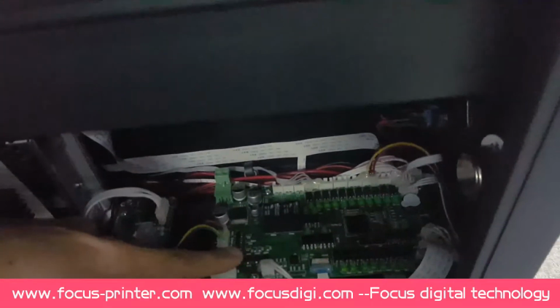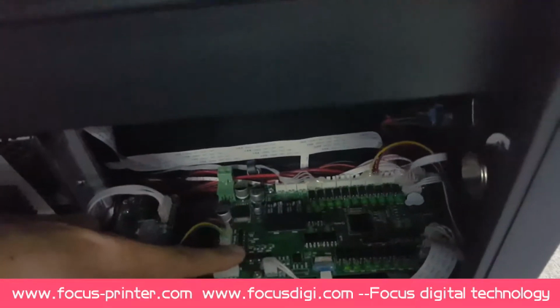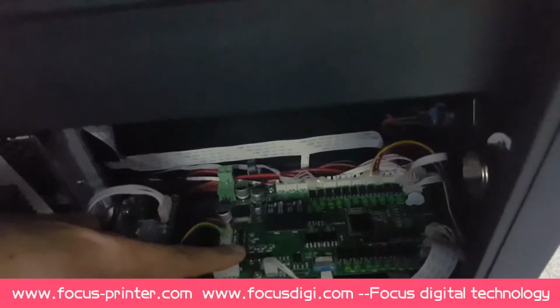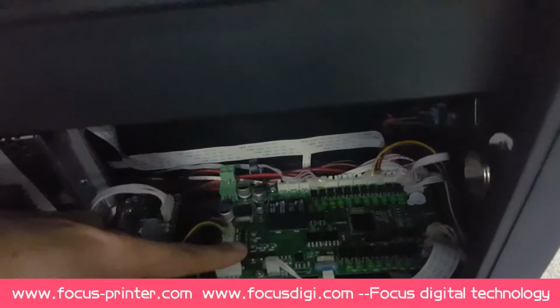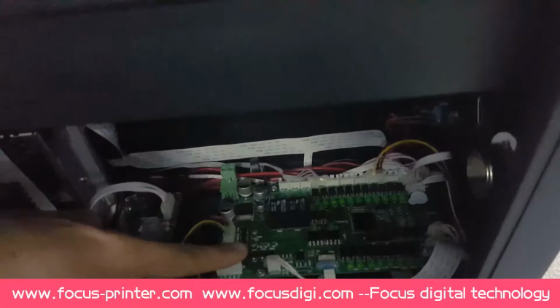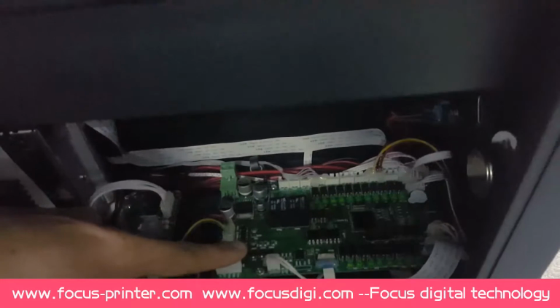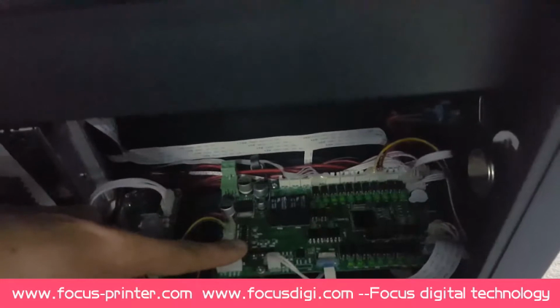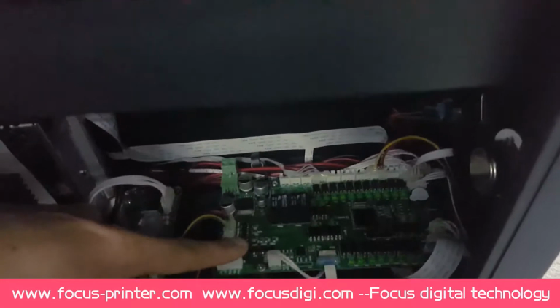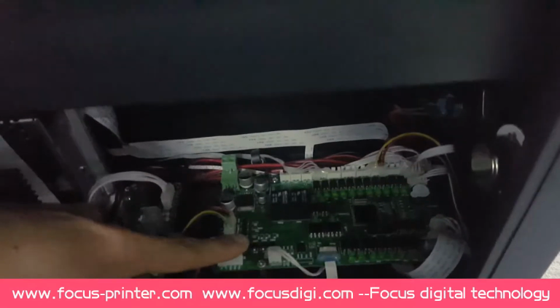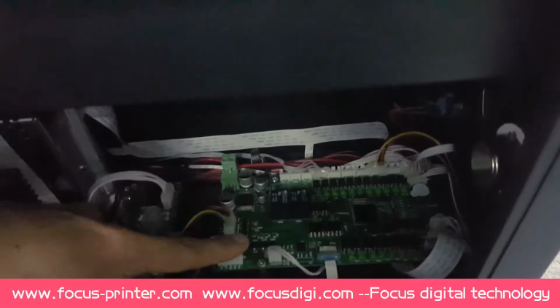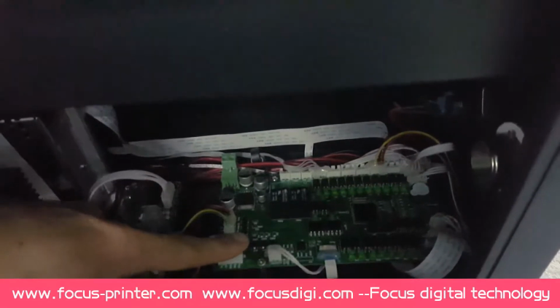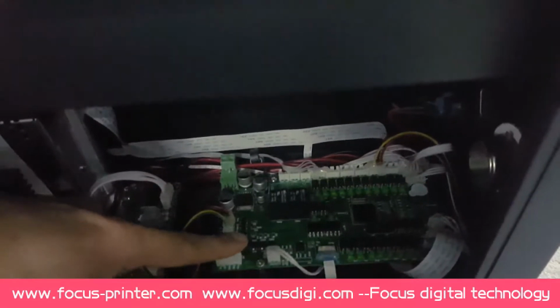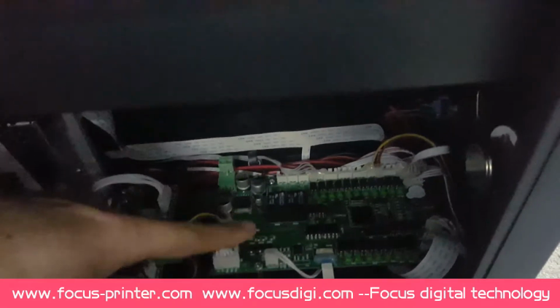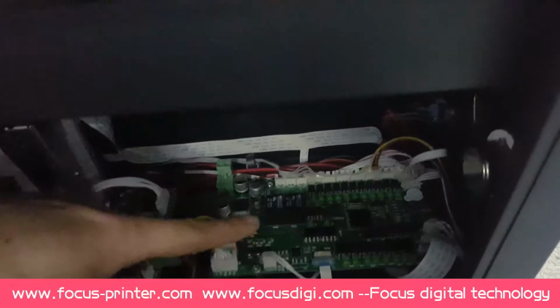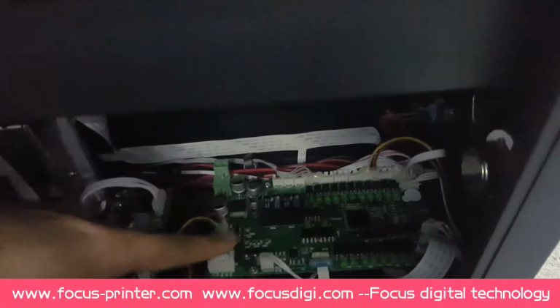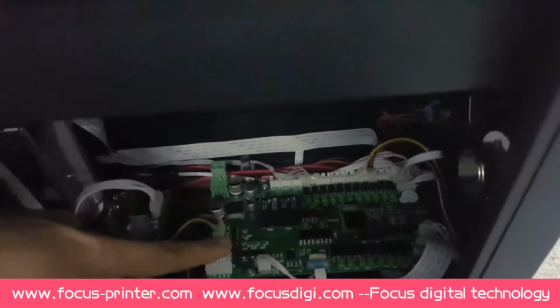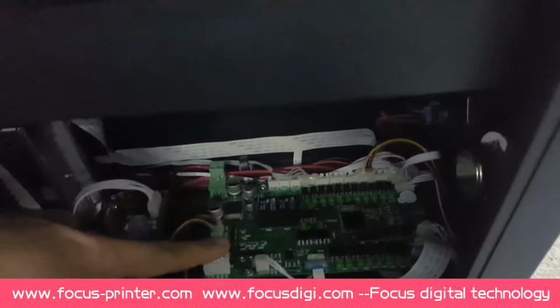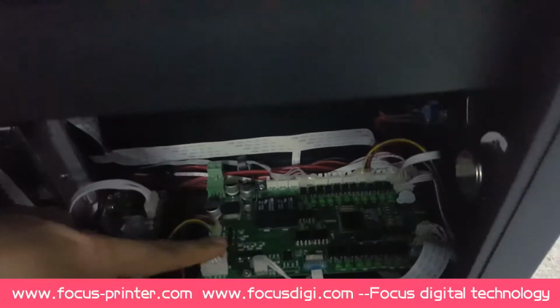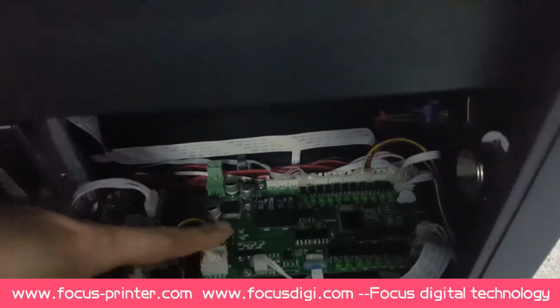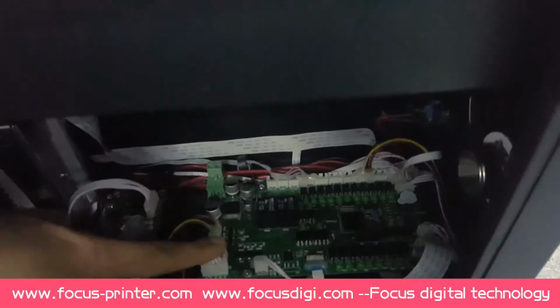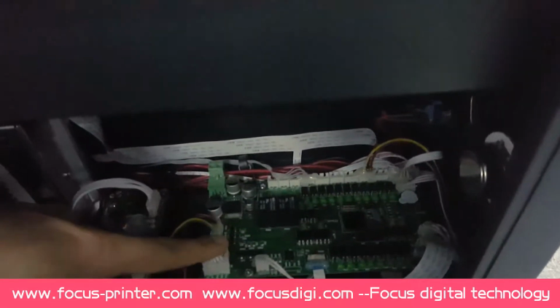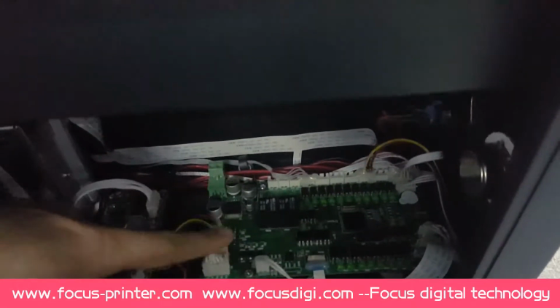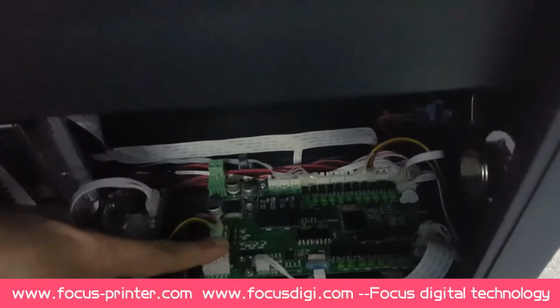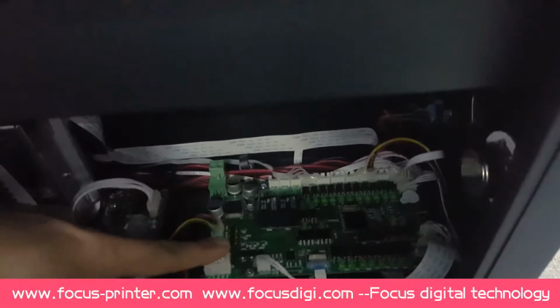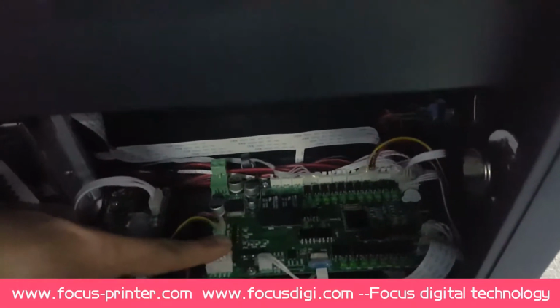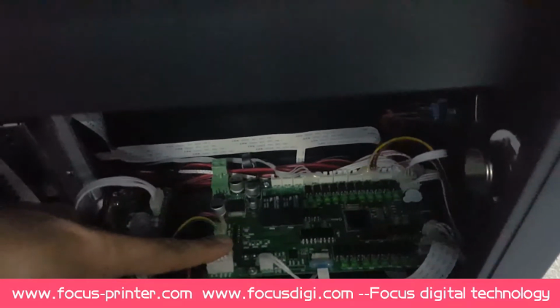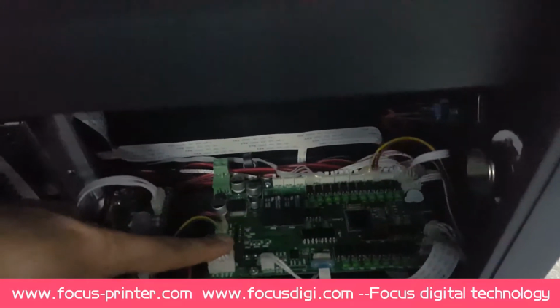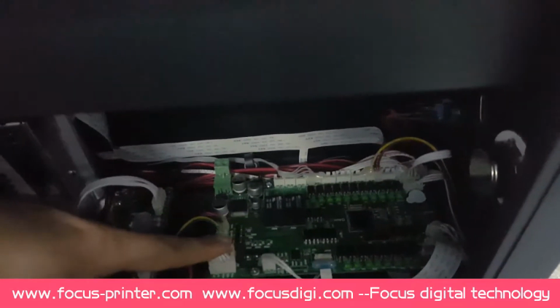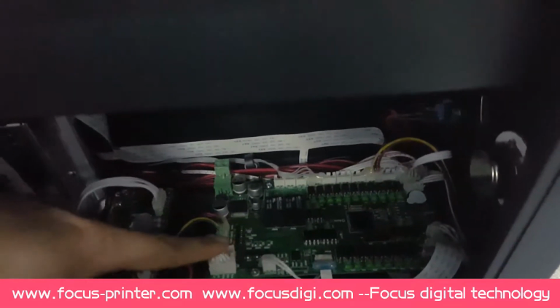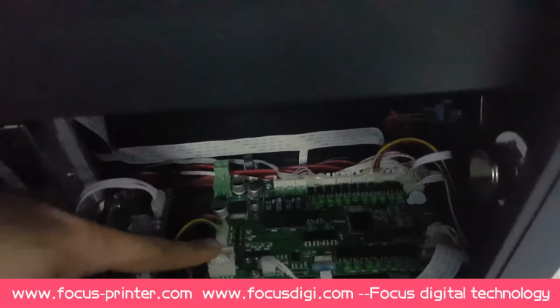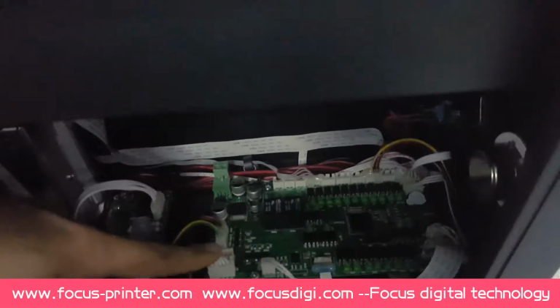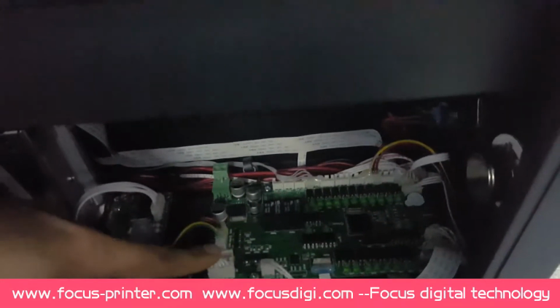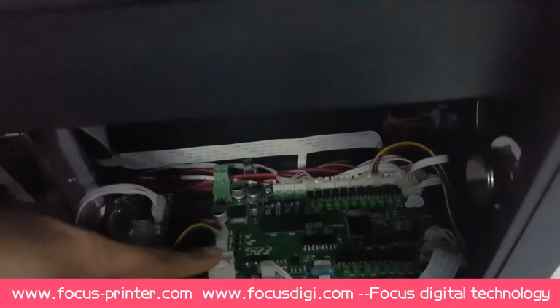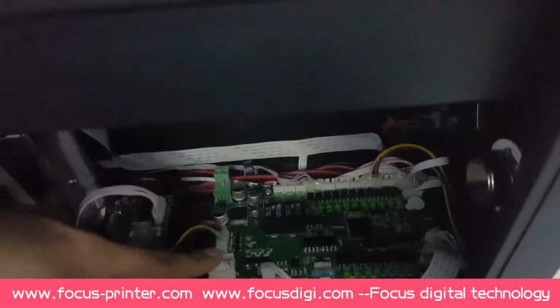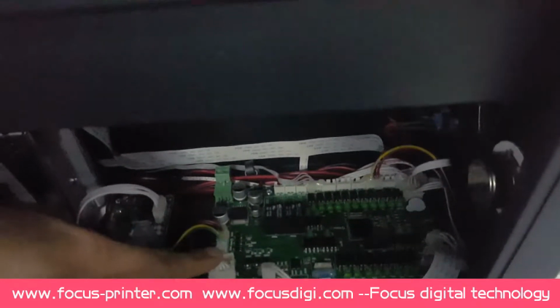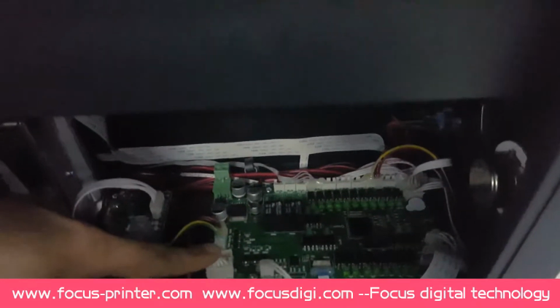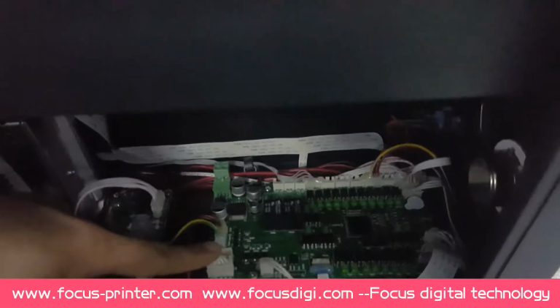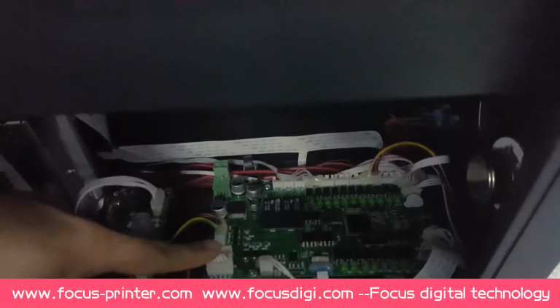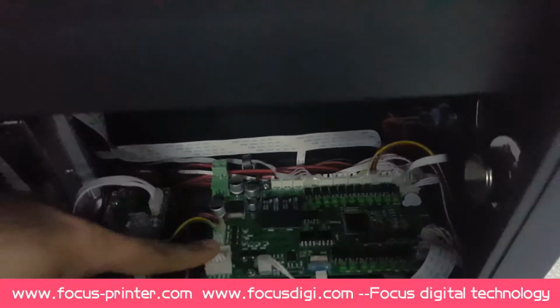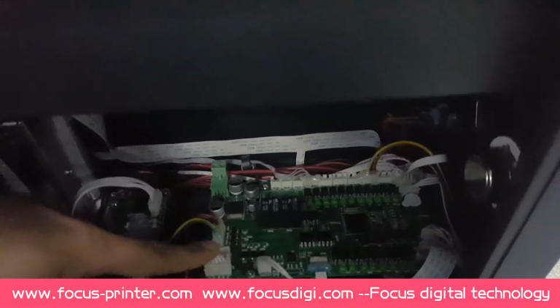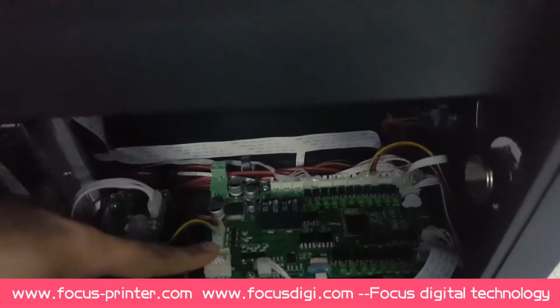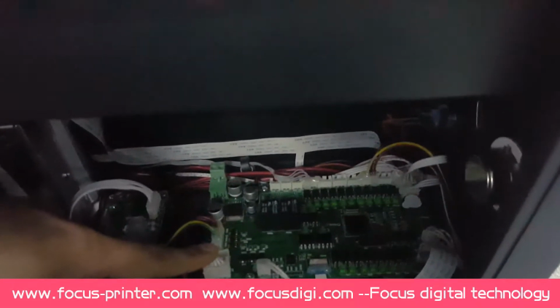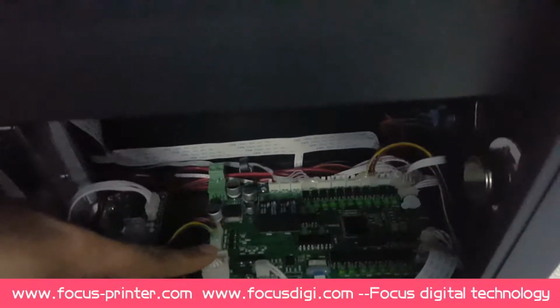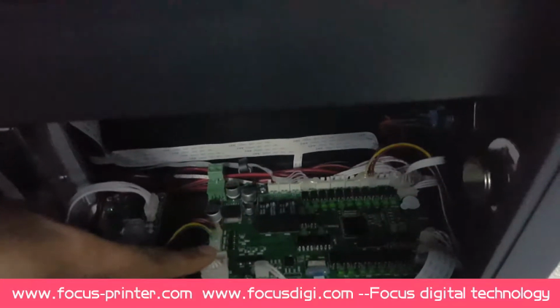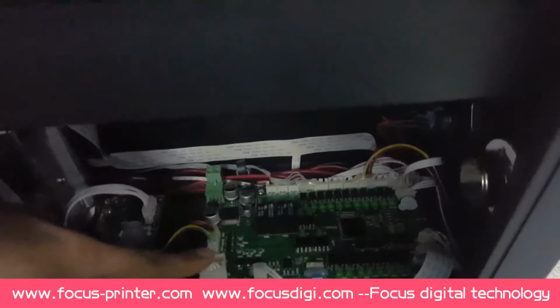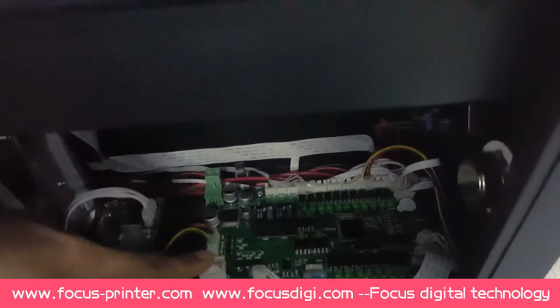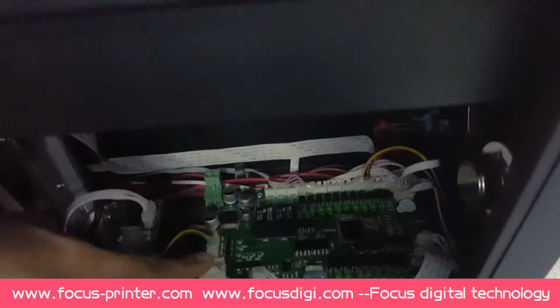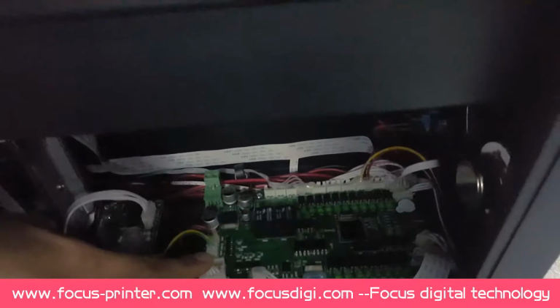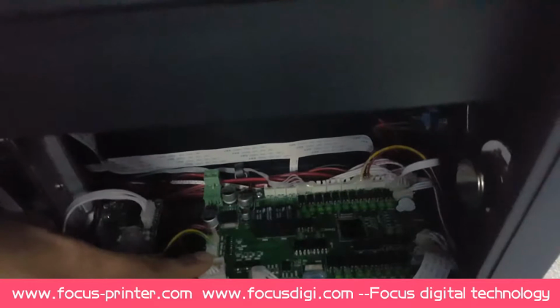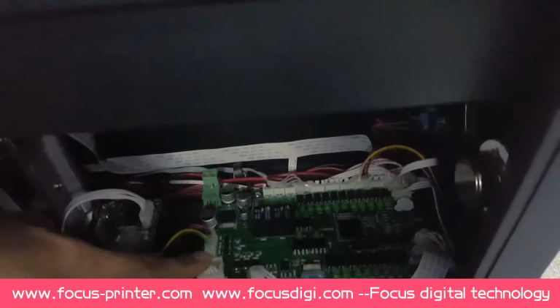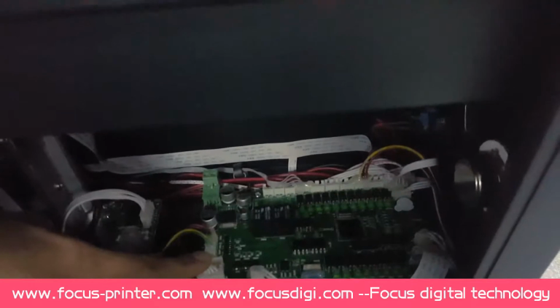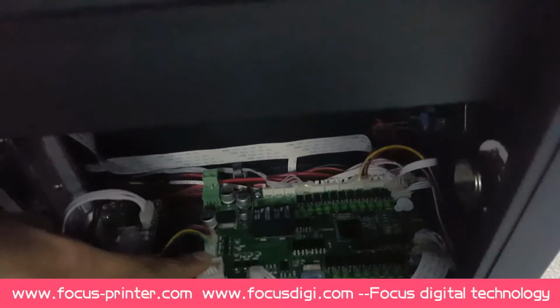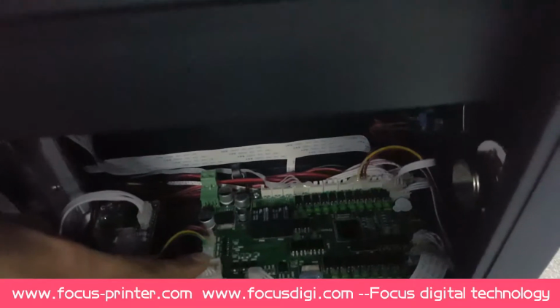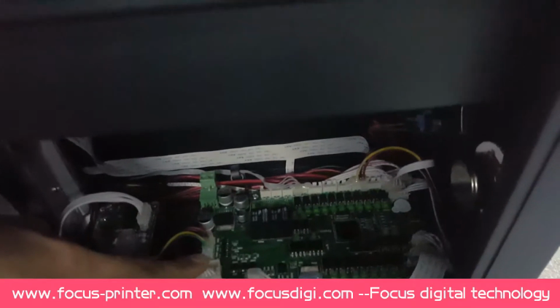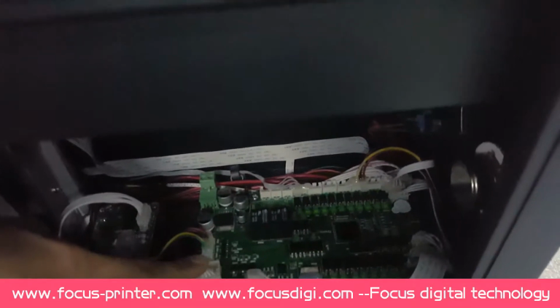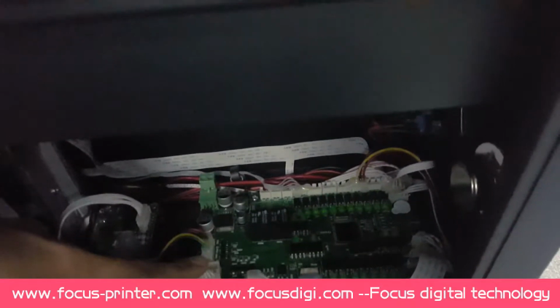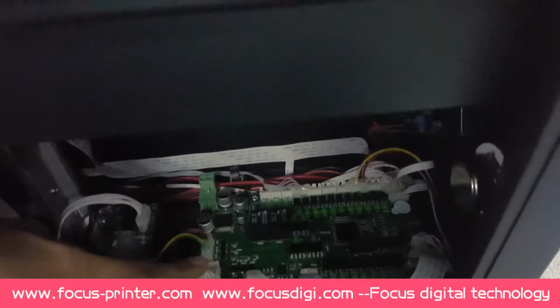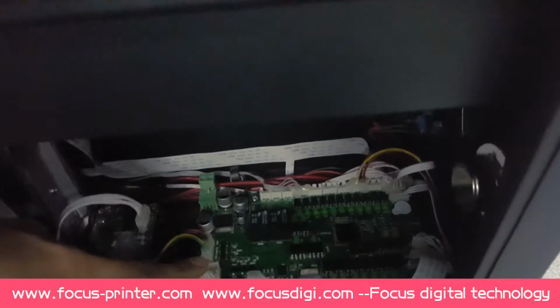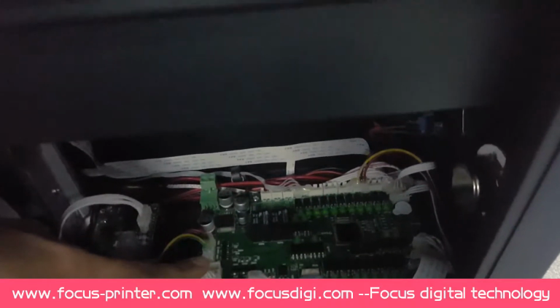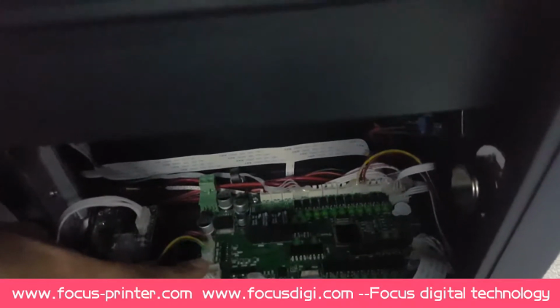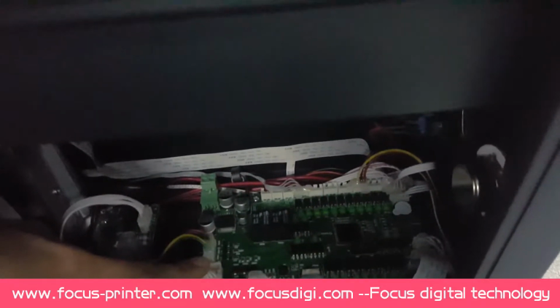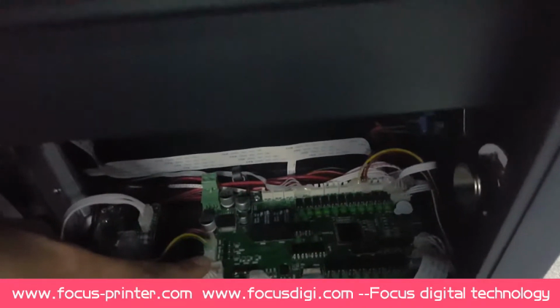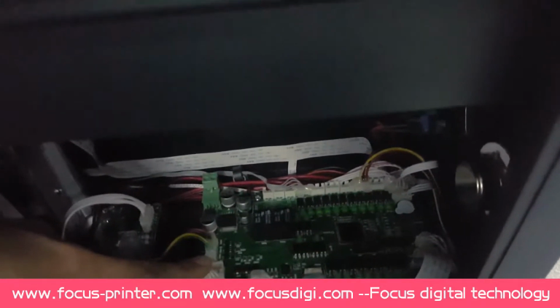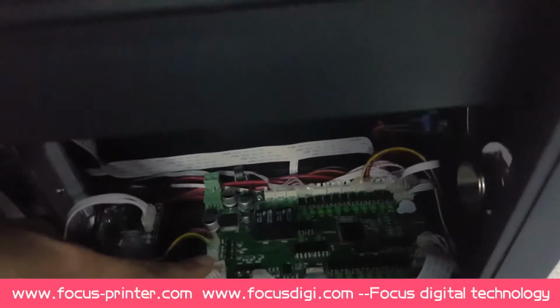This is the motion main board for the printer to dispatch each function to each spare part.